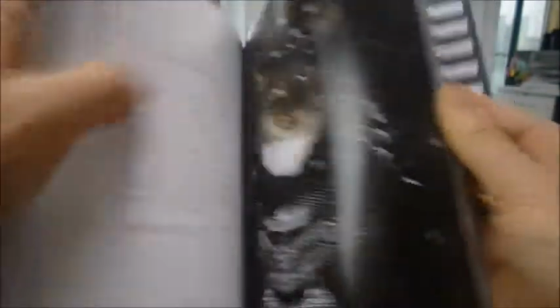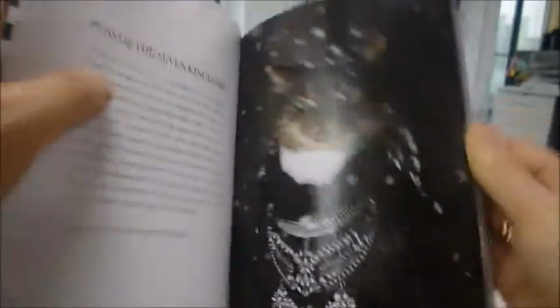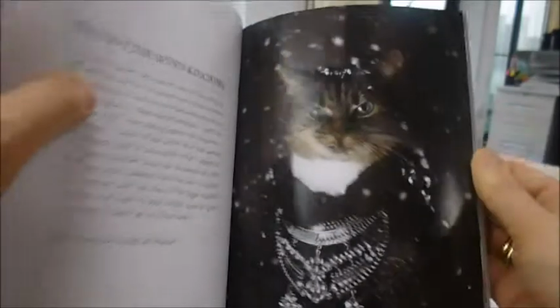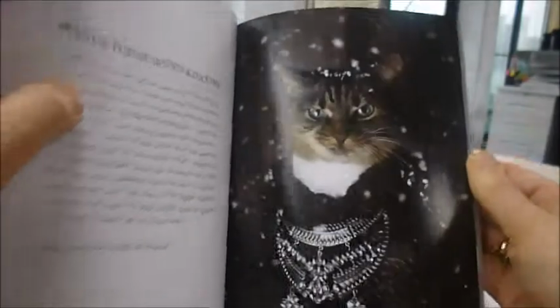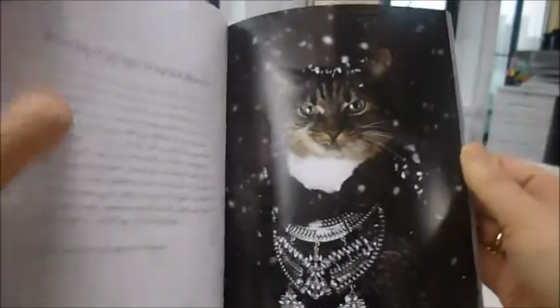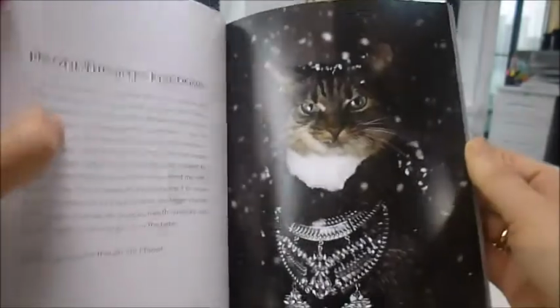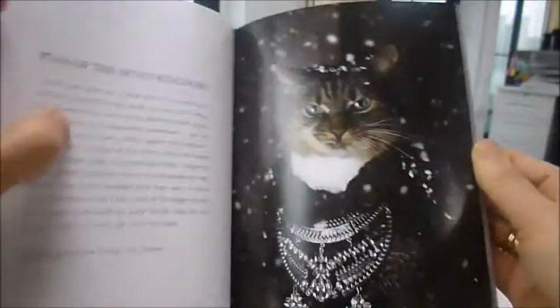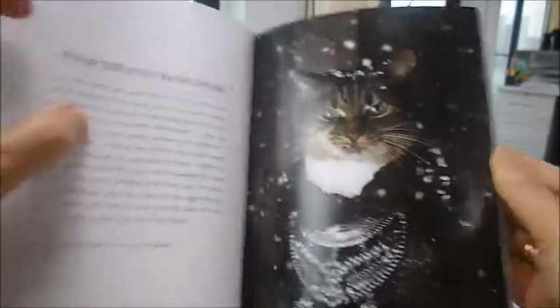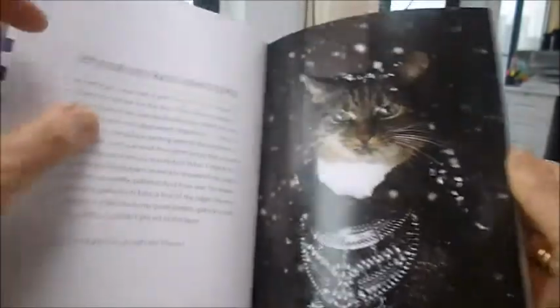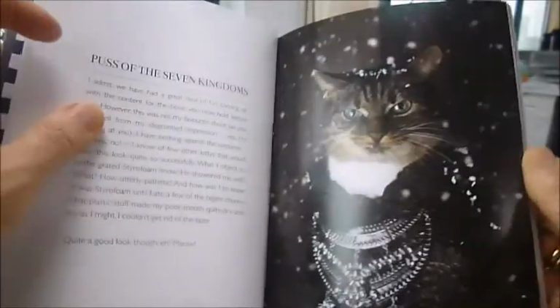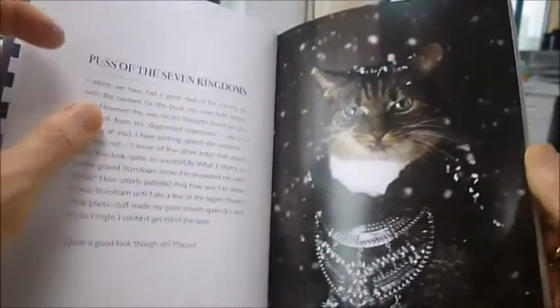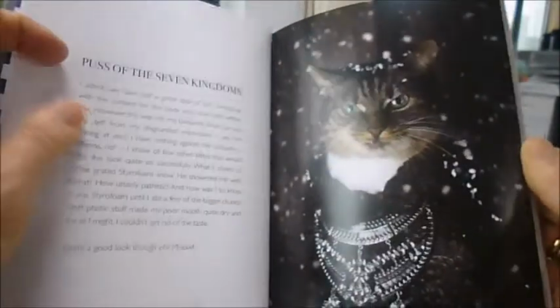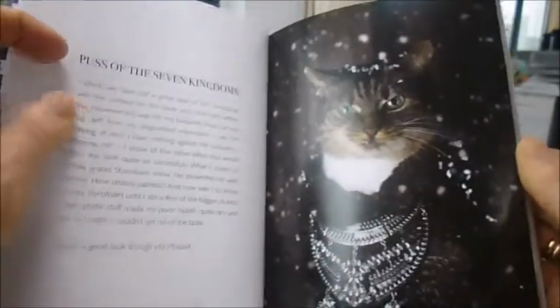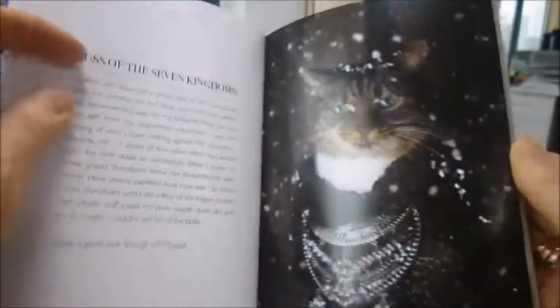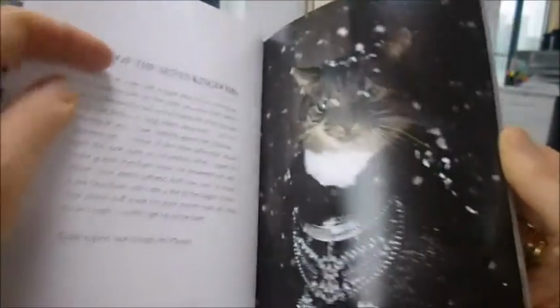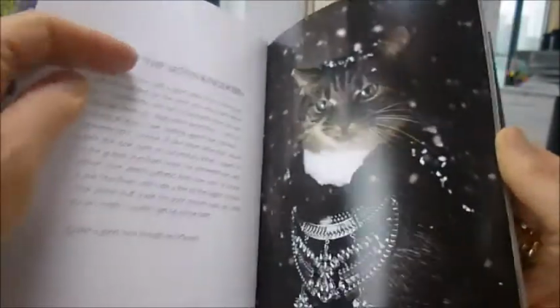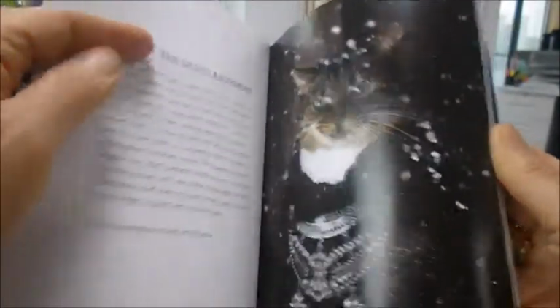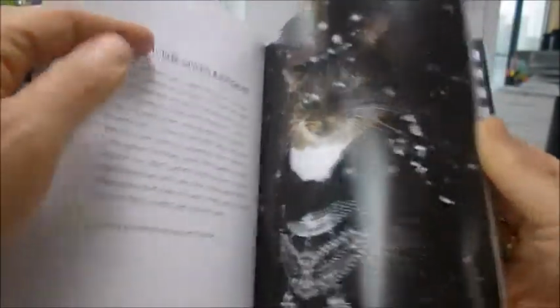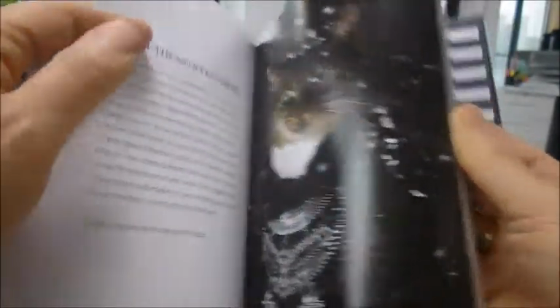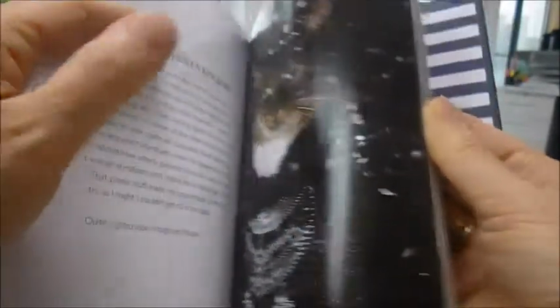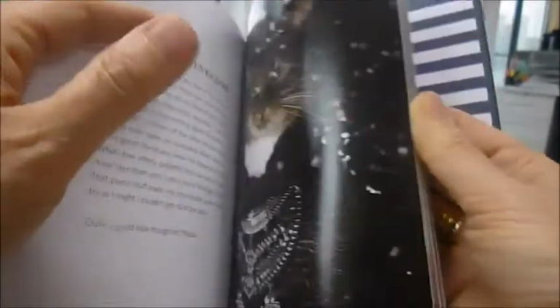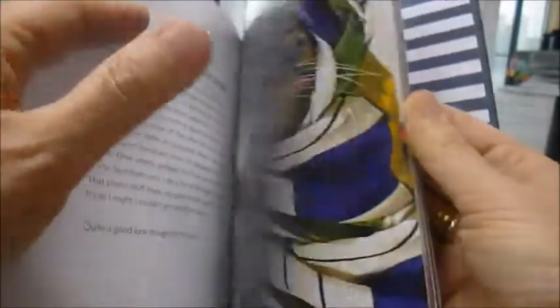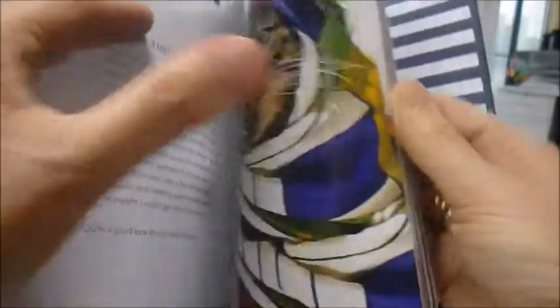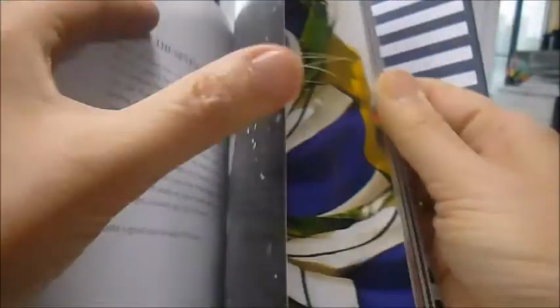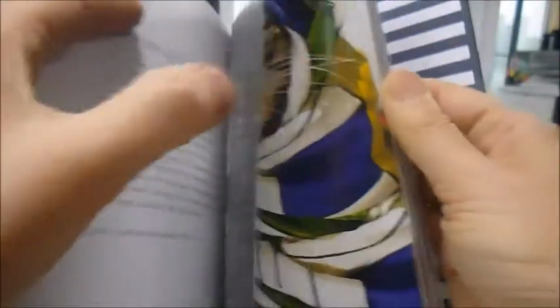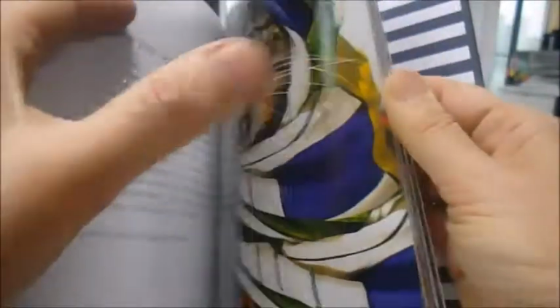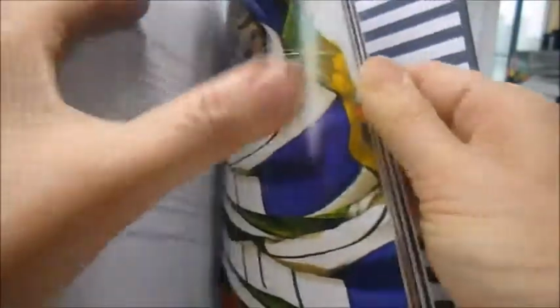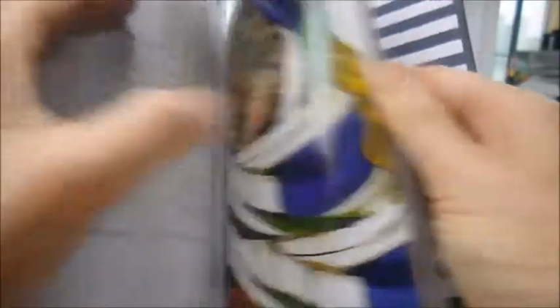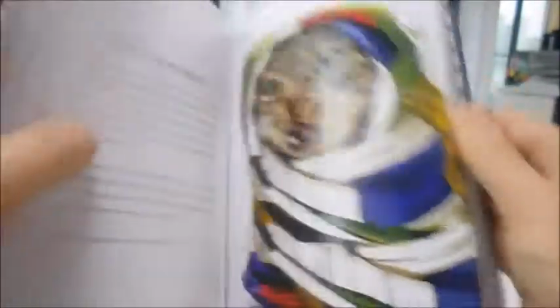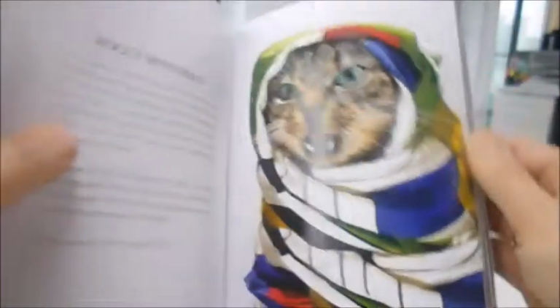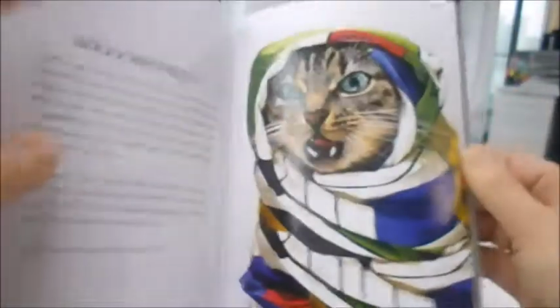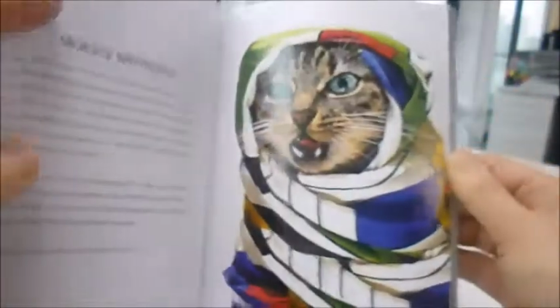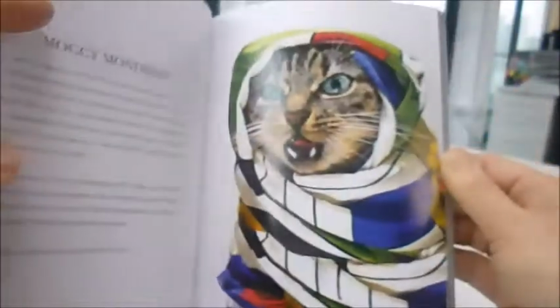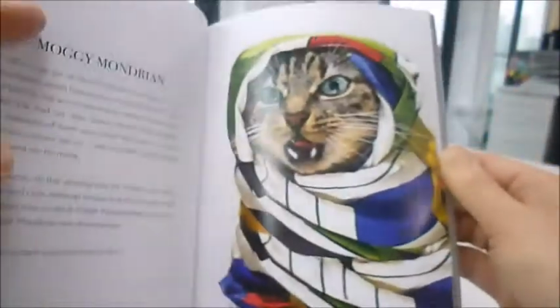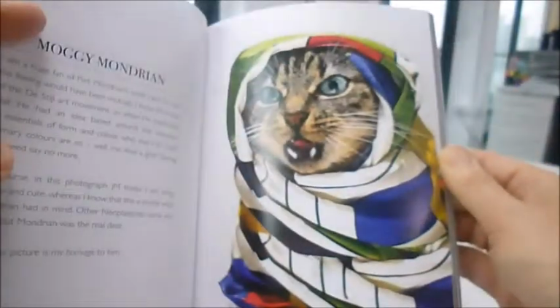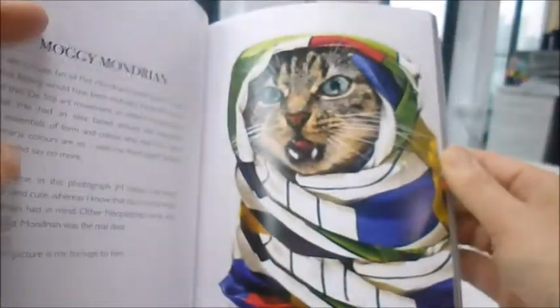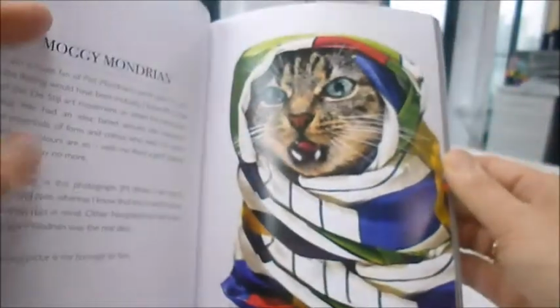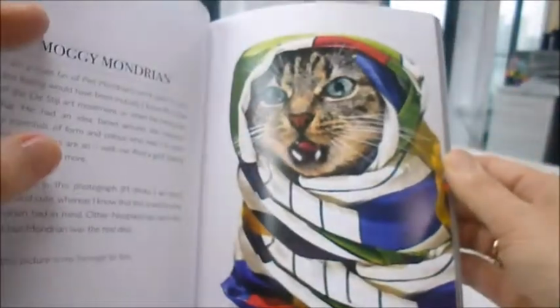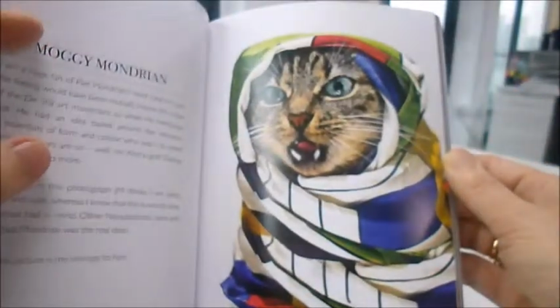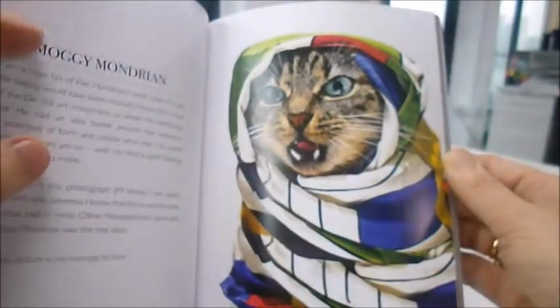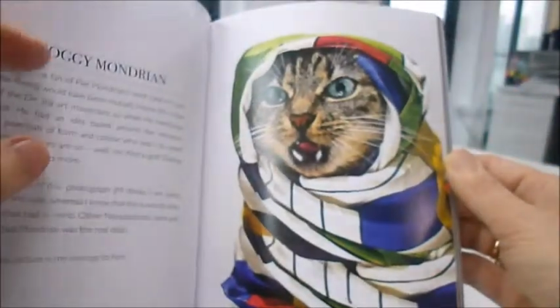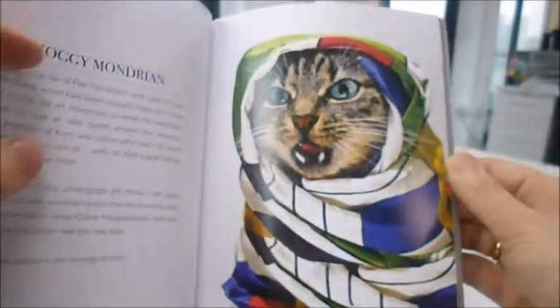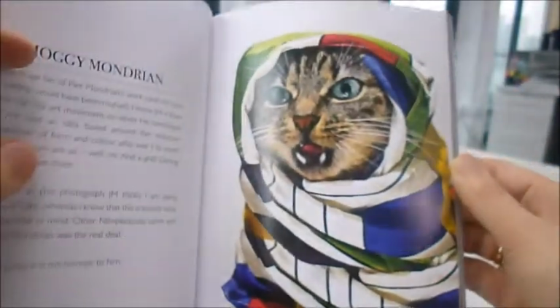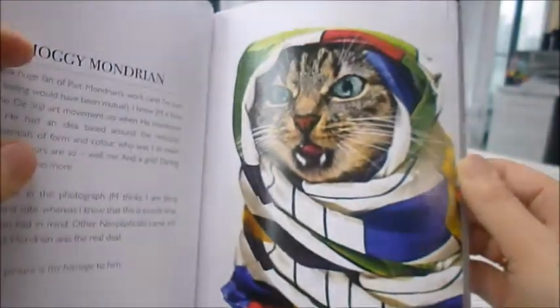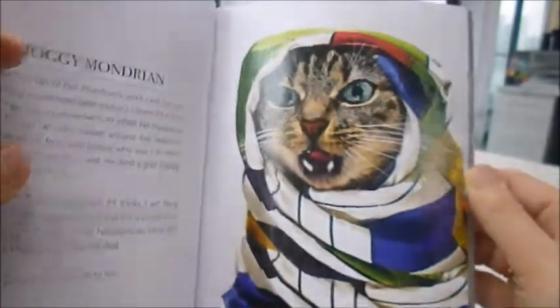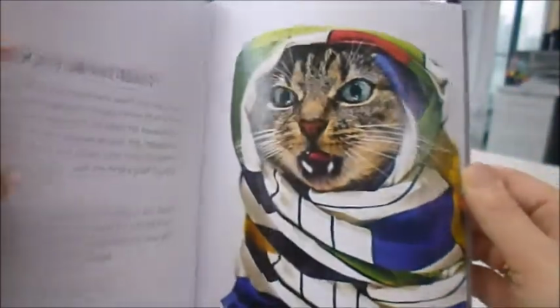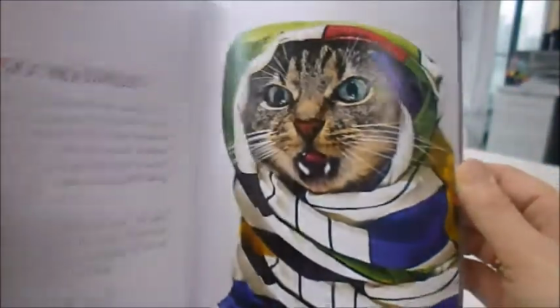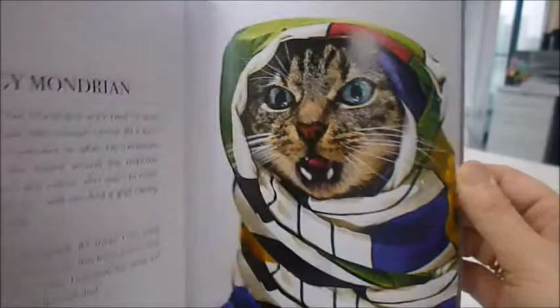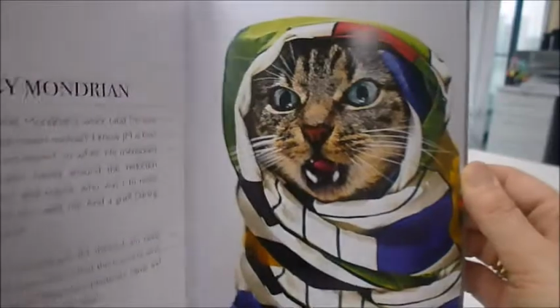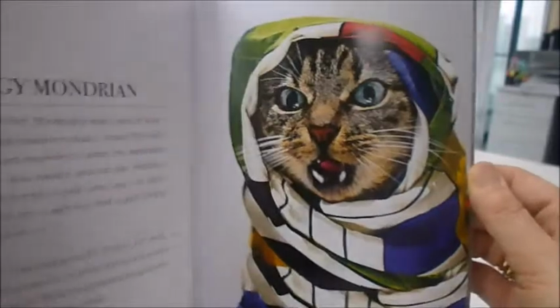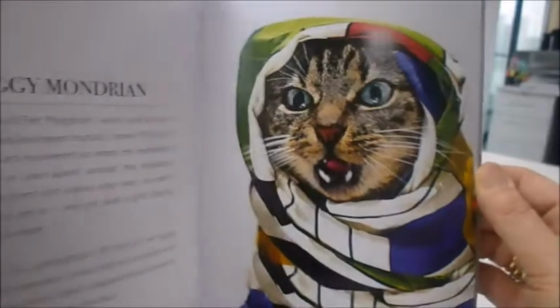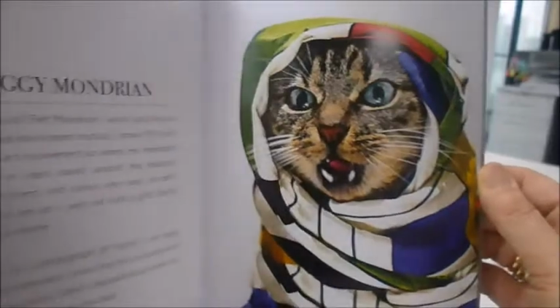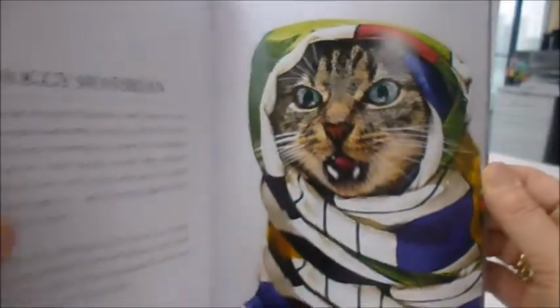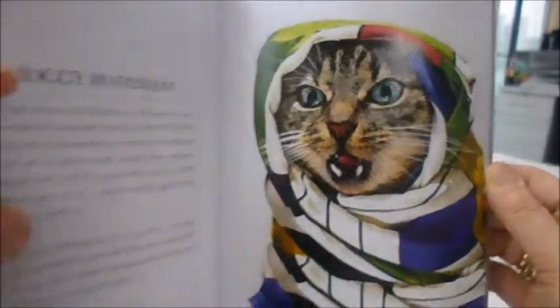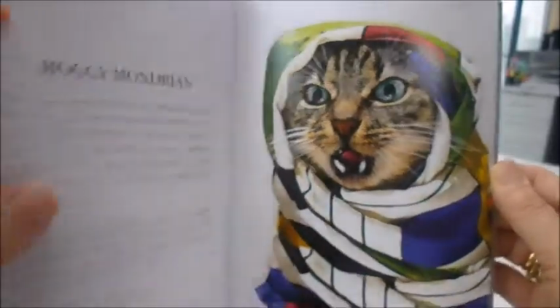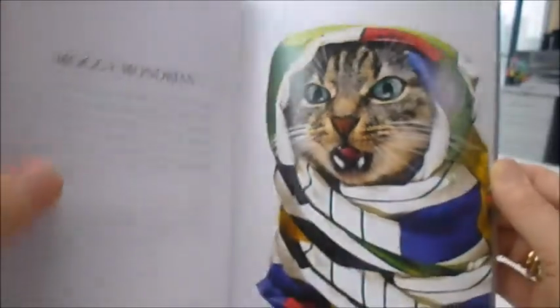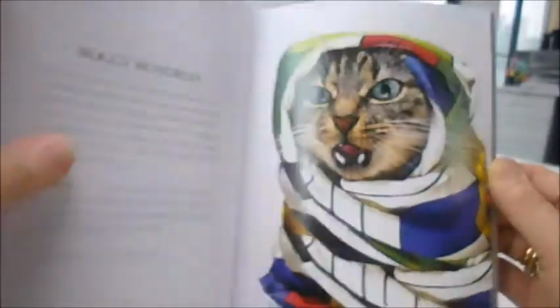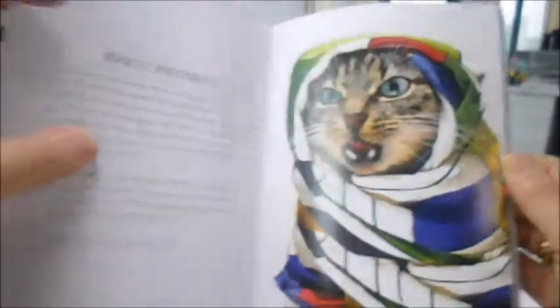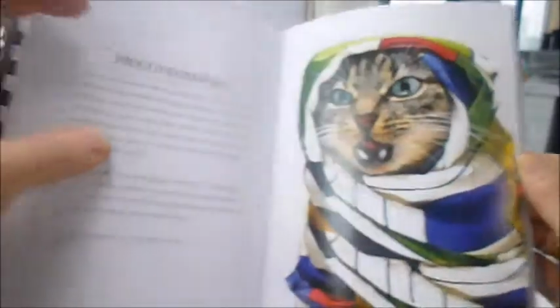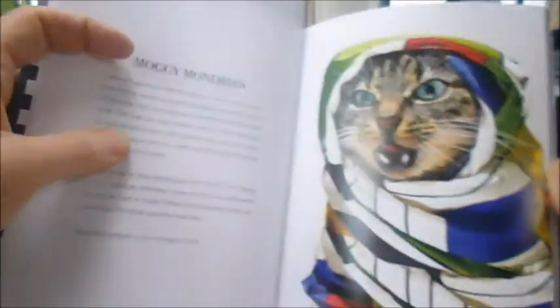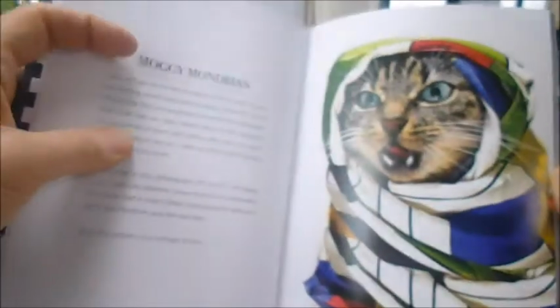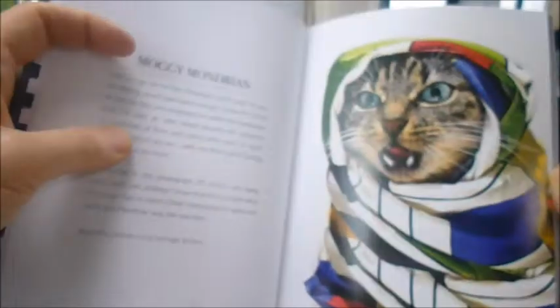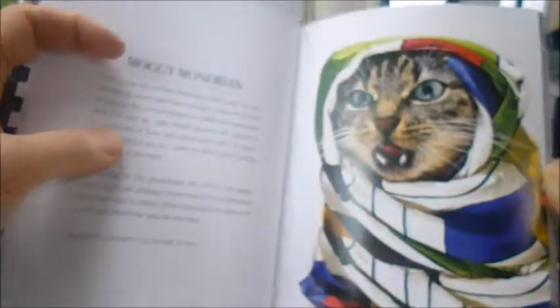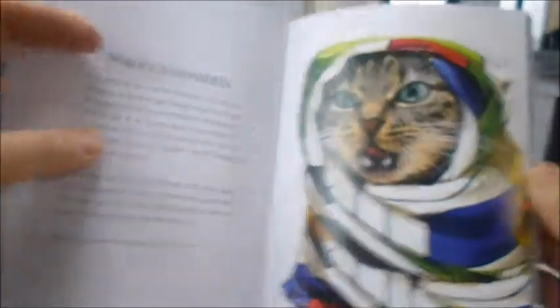Cat Couture. Oh my word. These cat models have not been harmed in the making of this book.